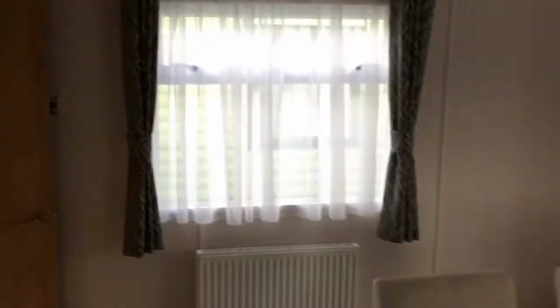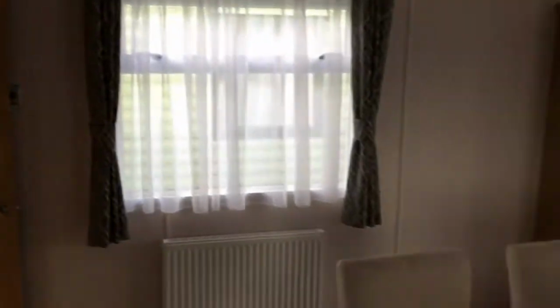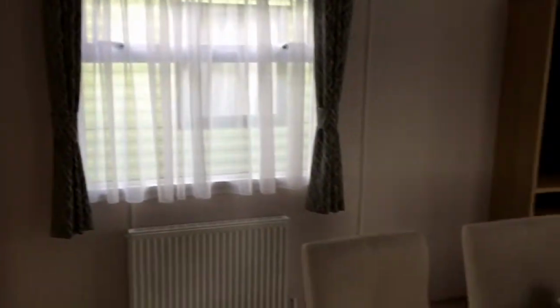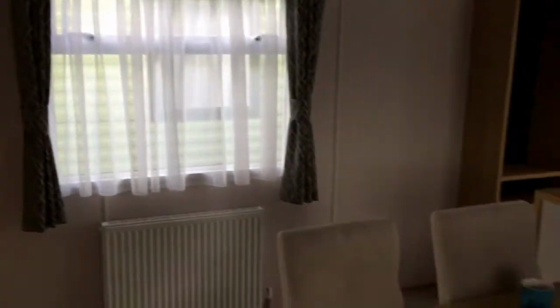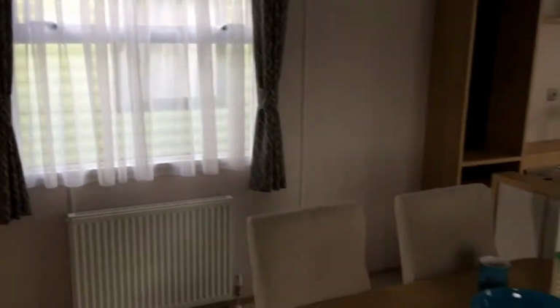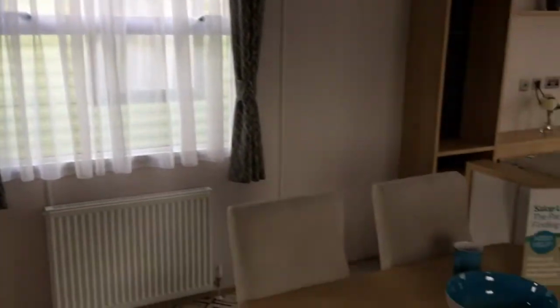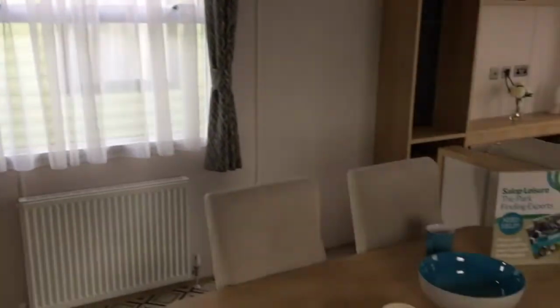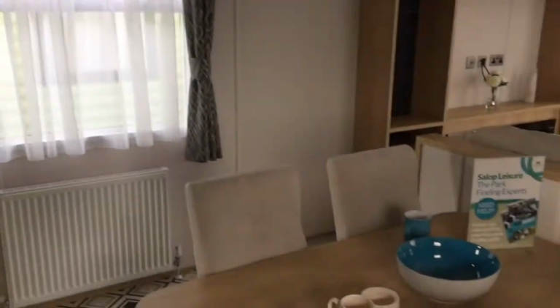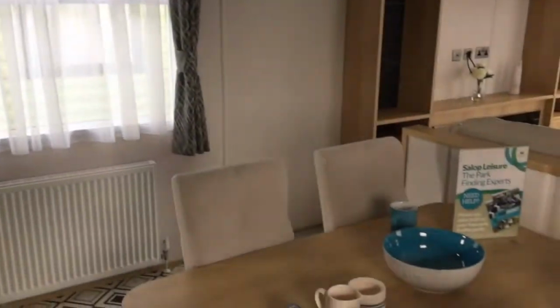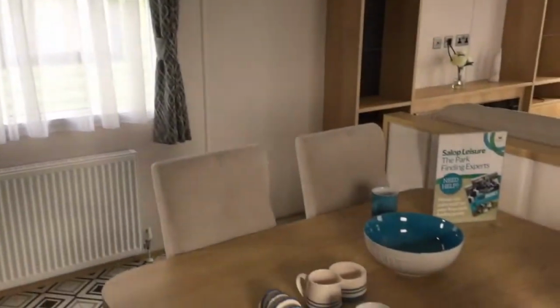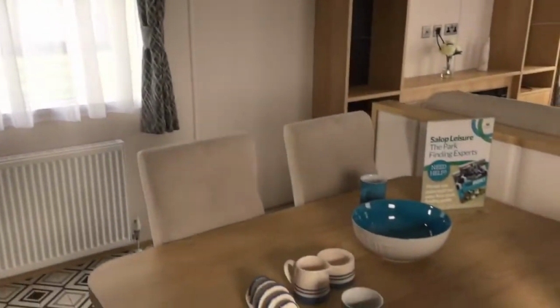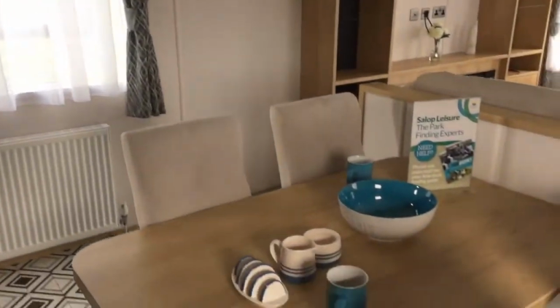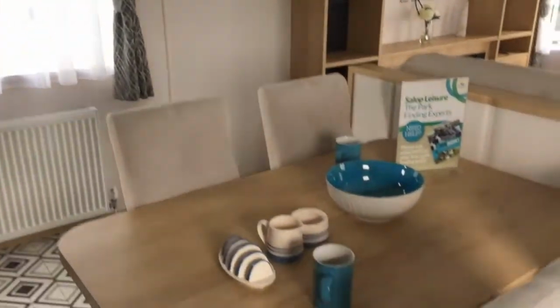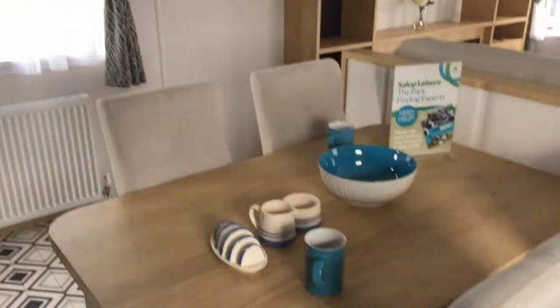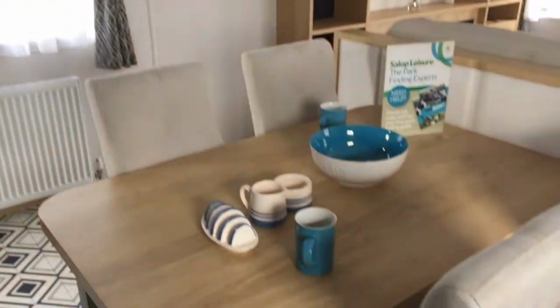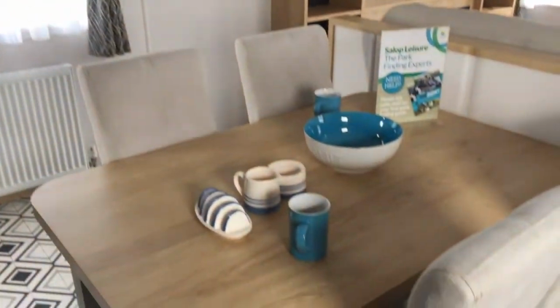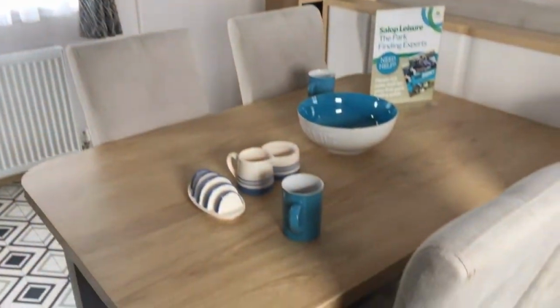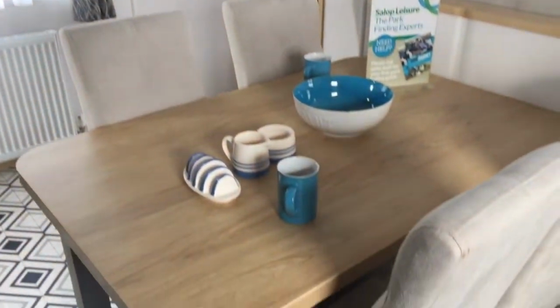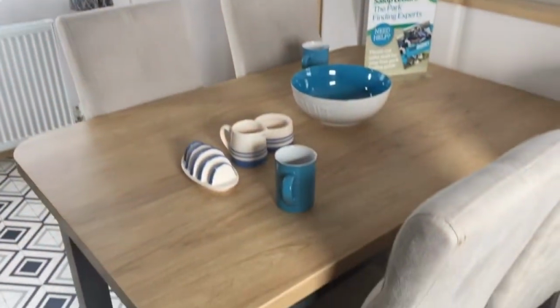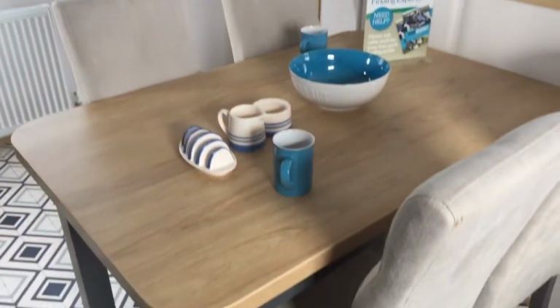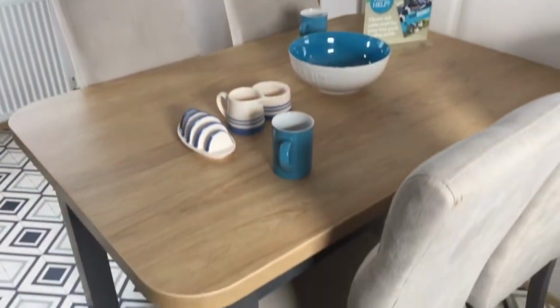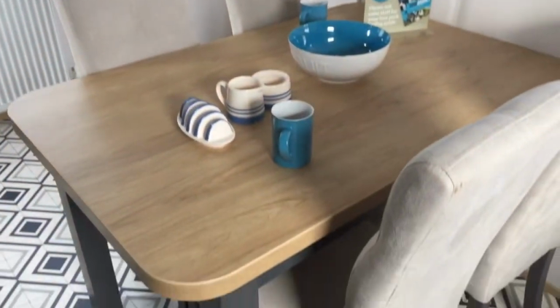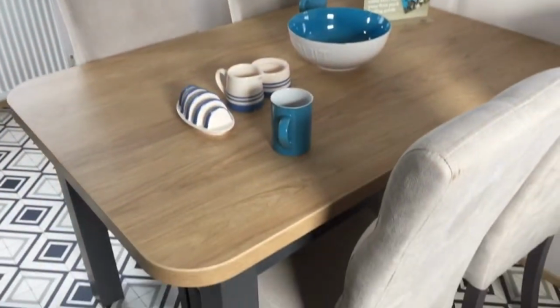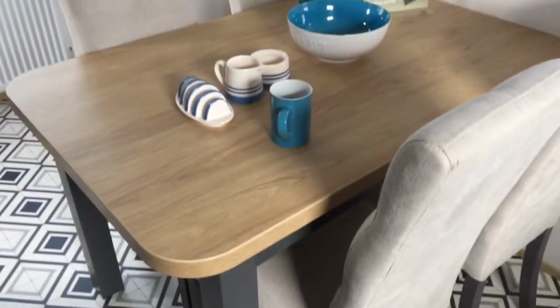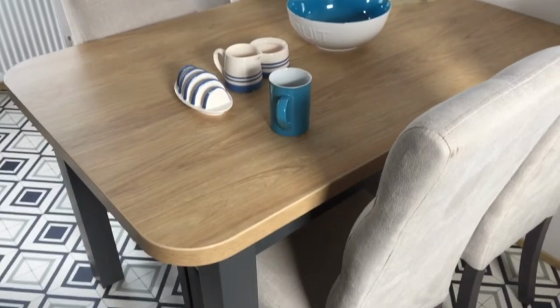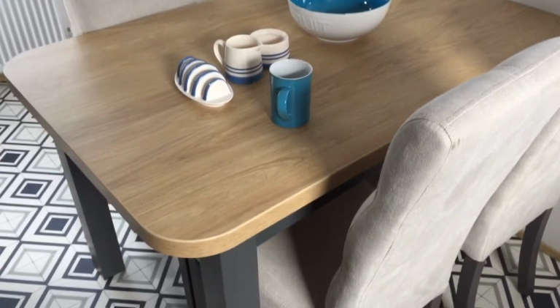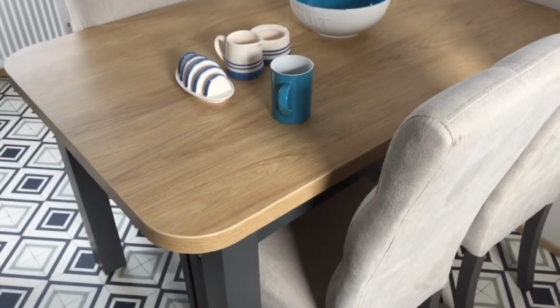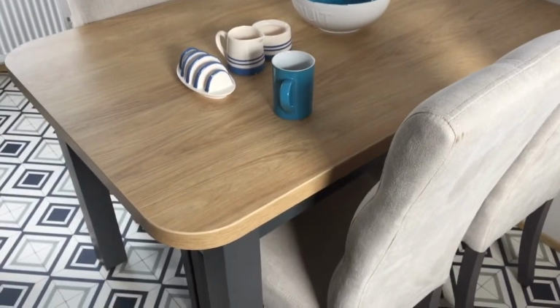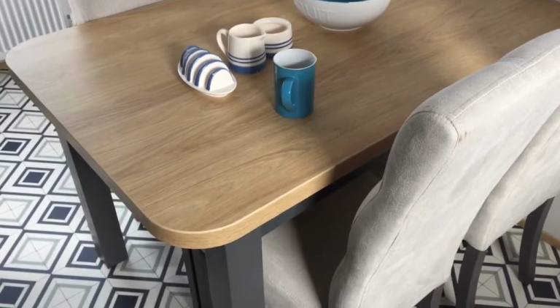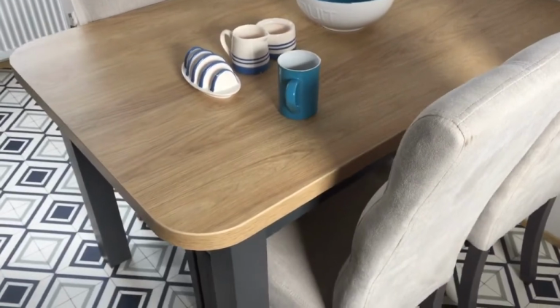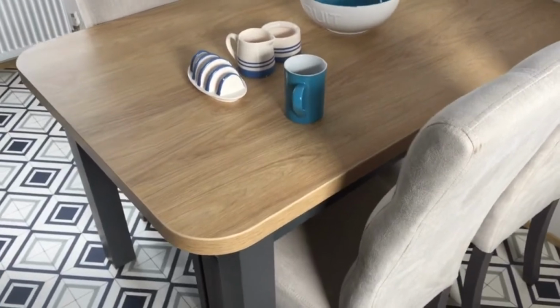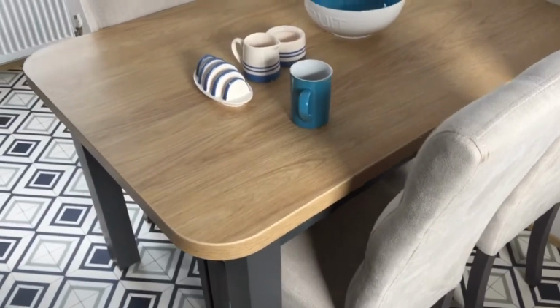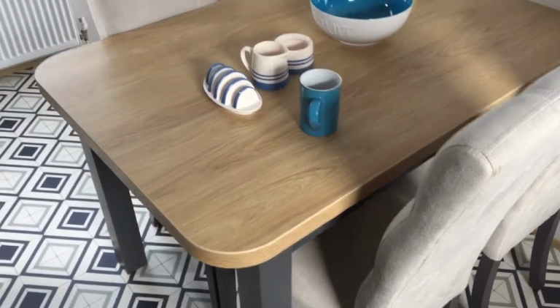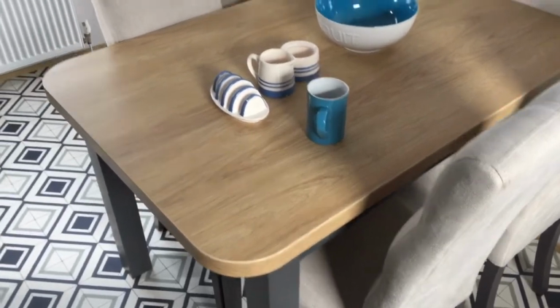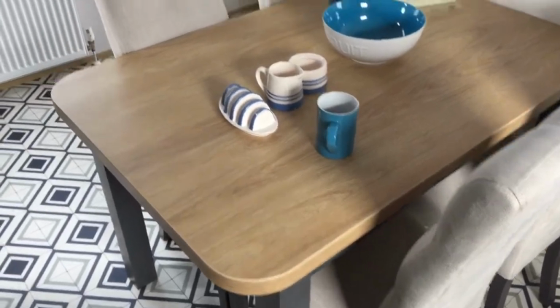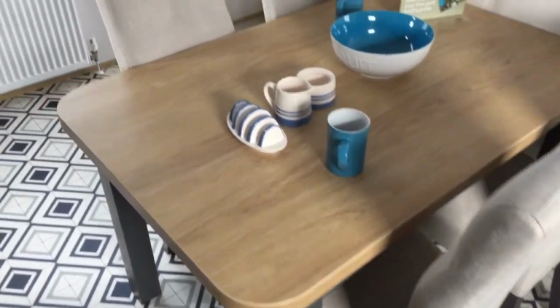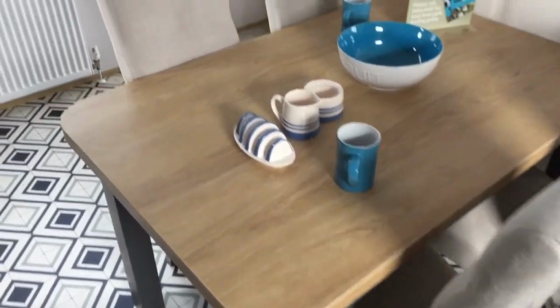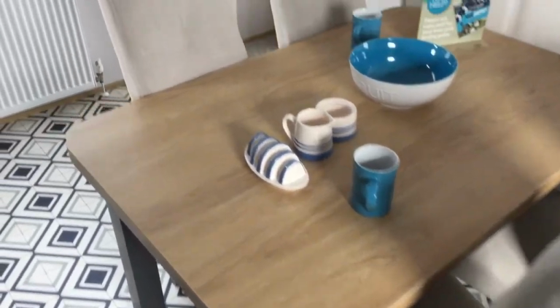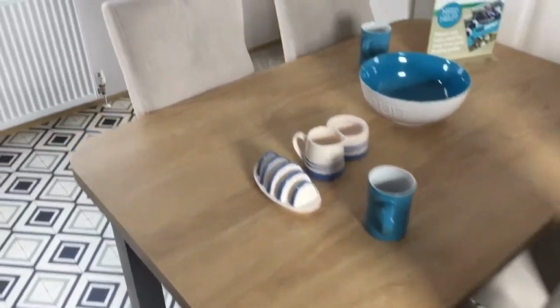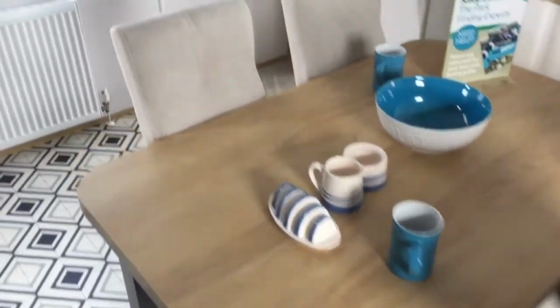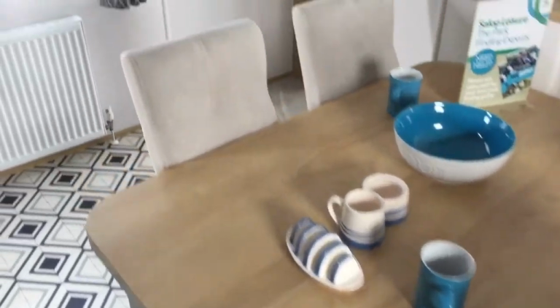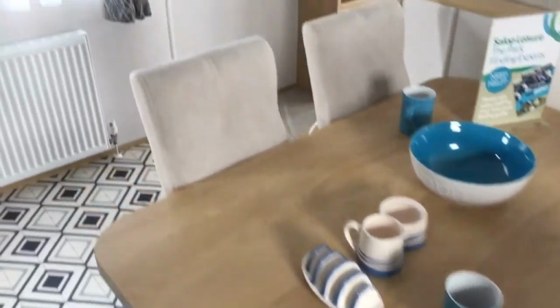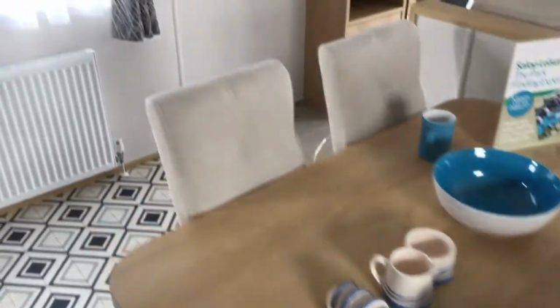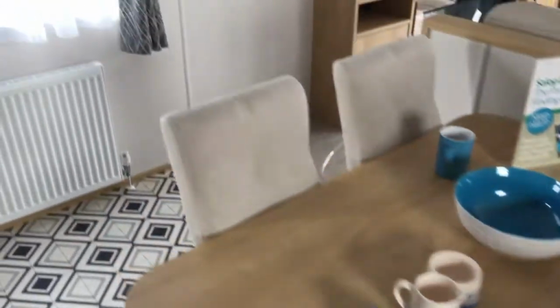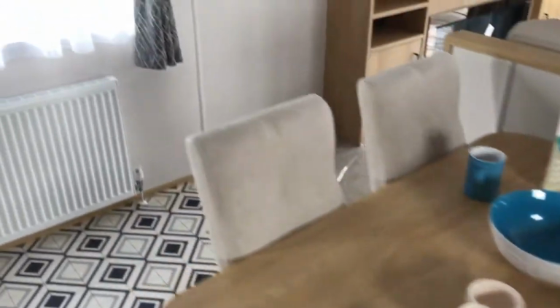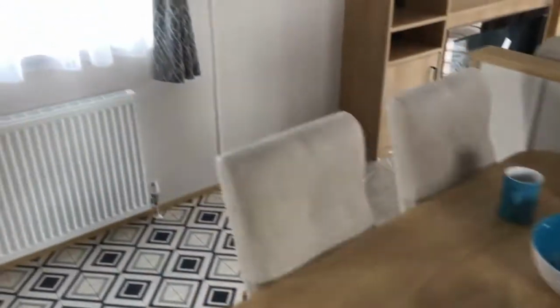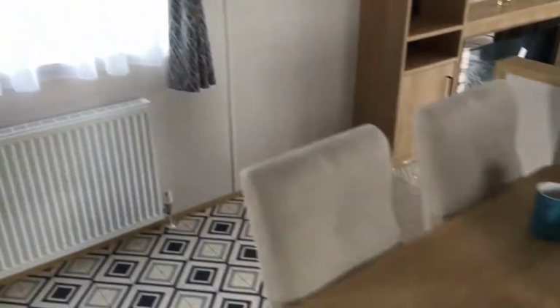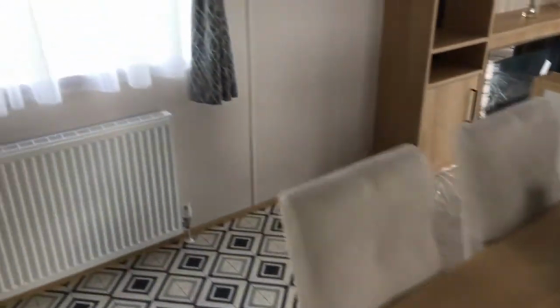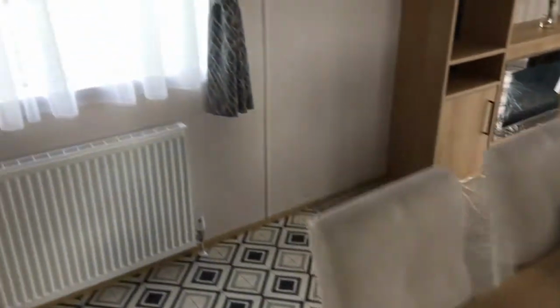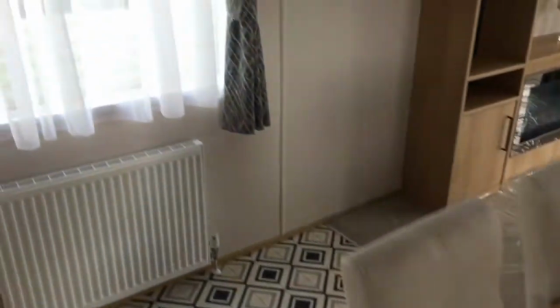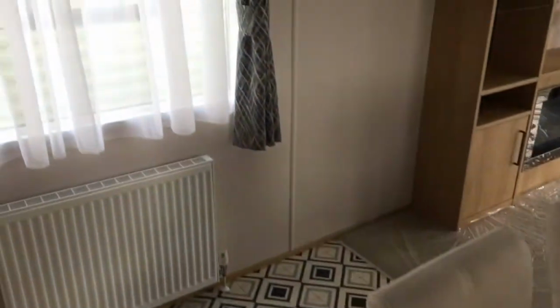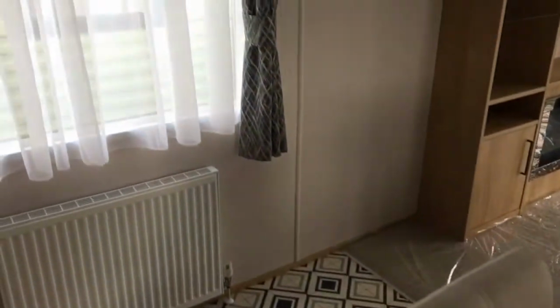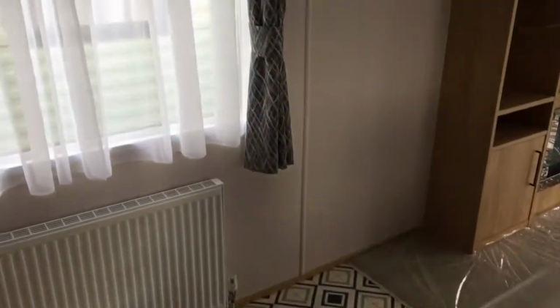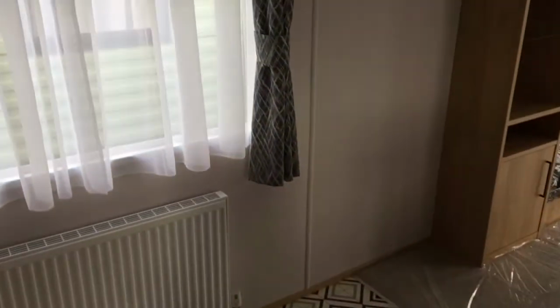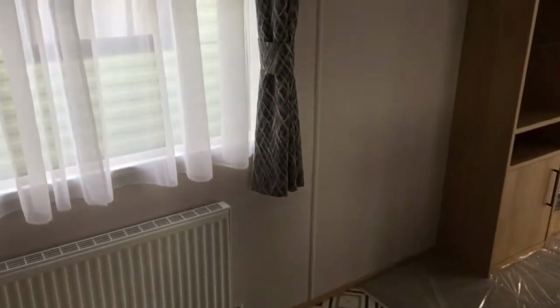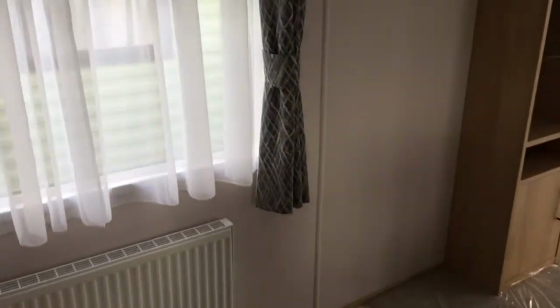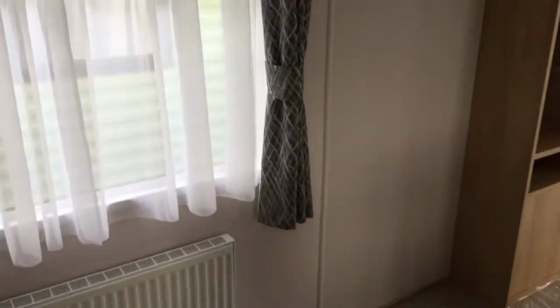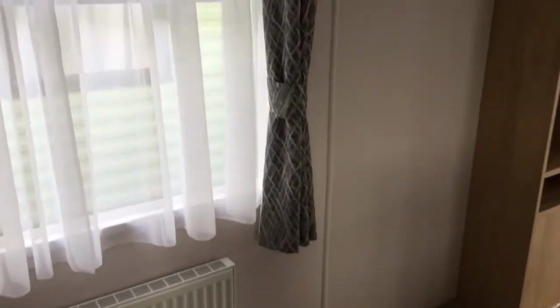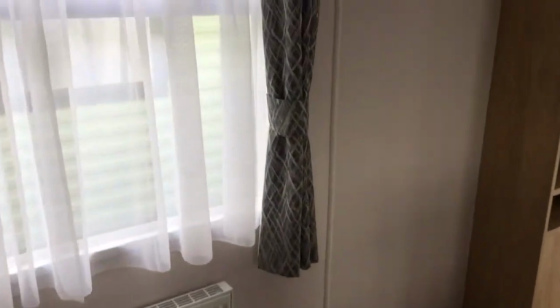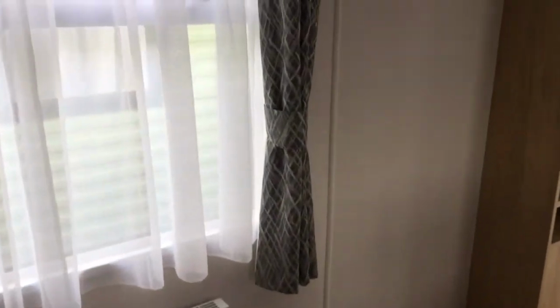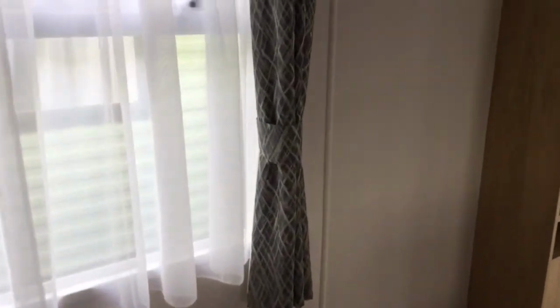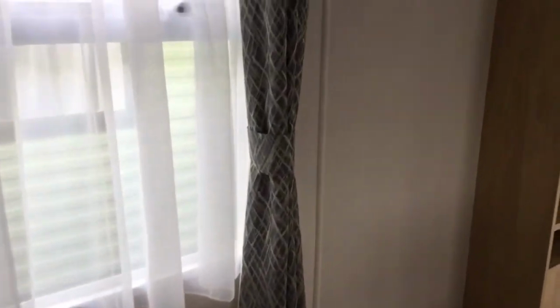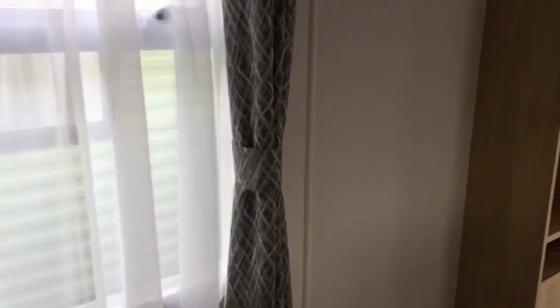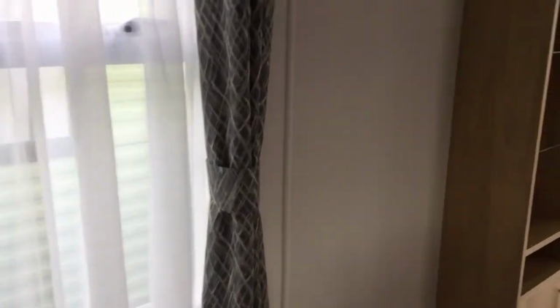Dining table here for four people, nicely sized. Nice spacious Holiday Home this one.